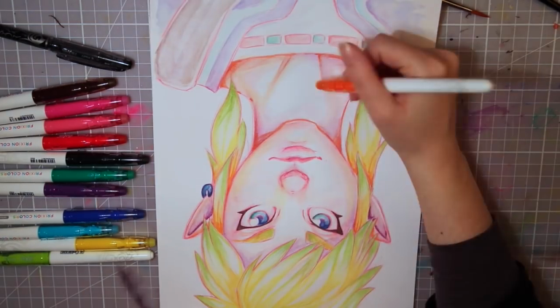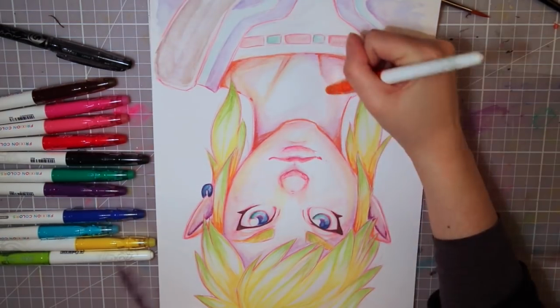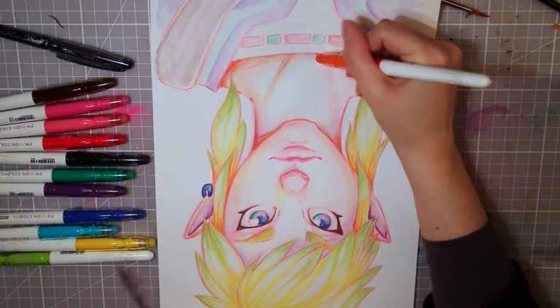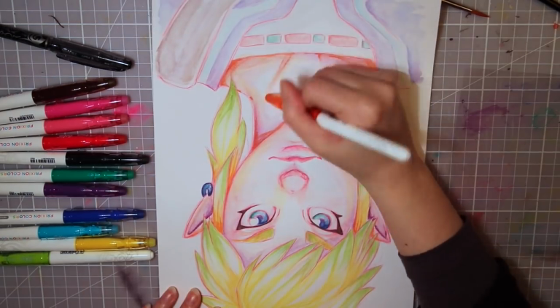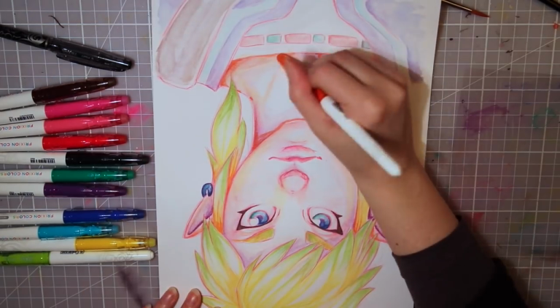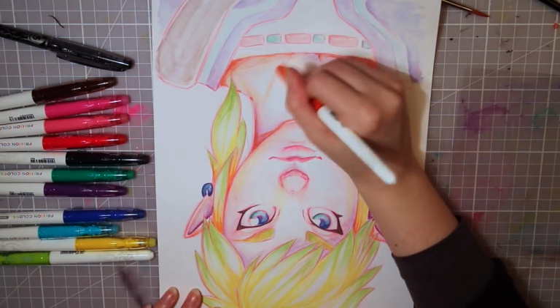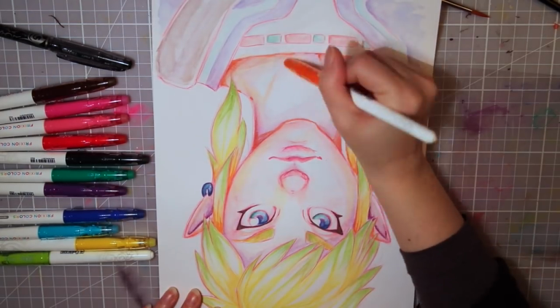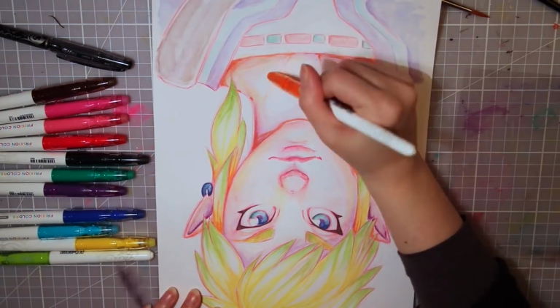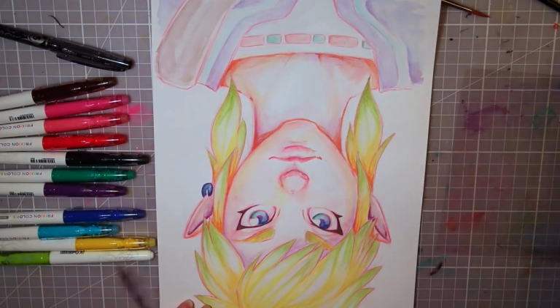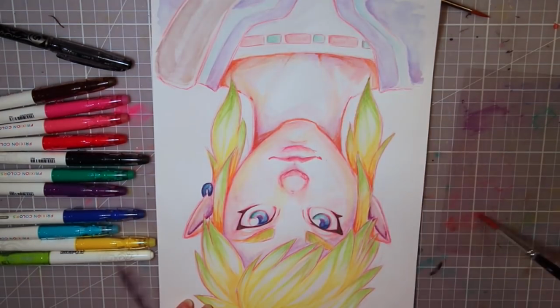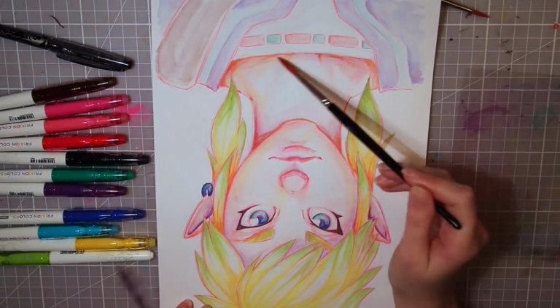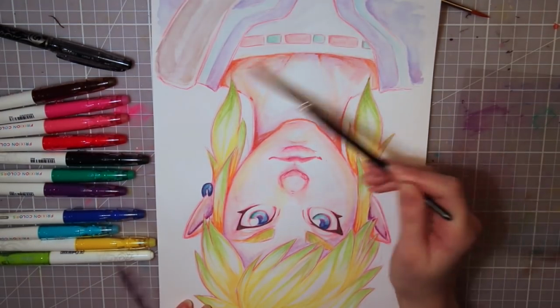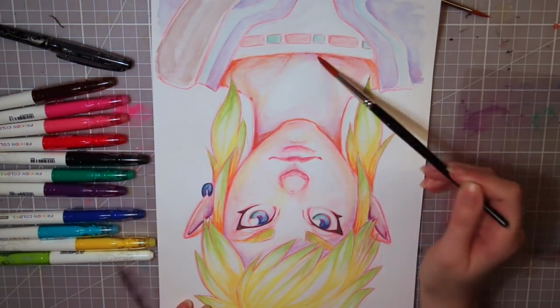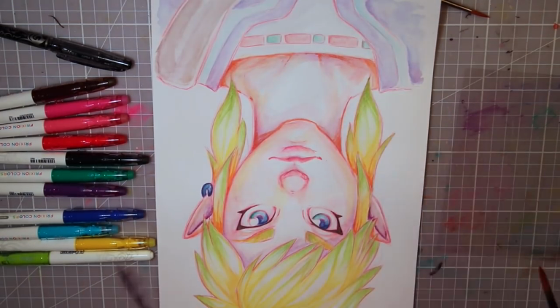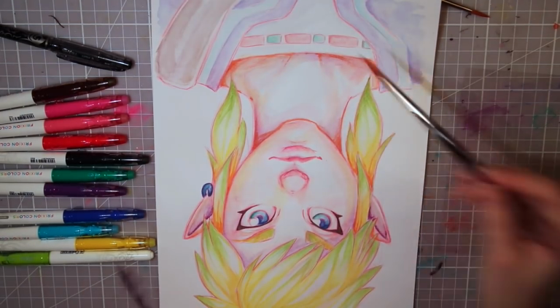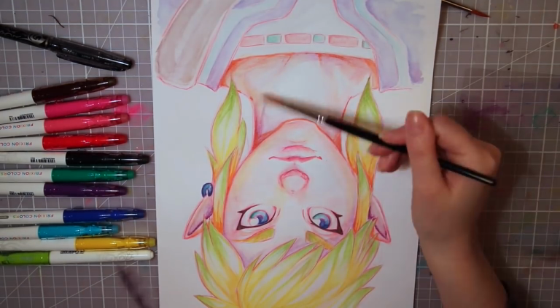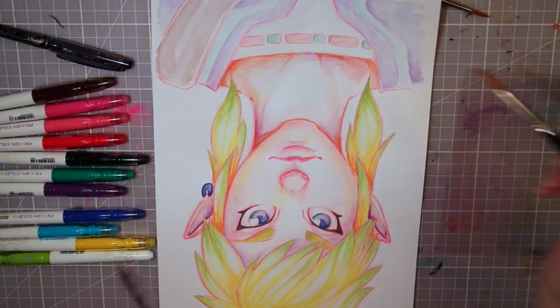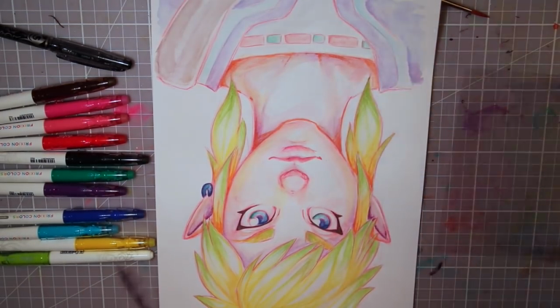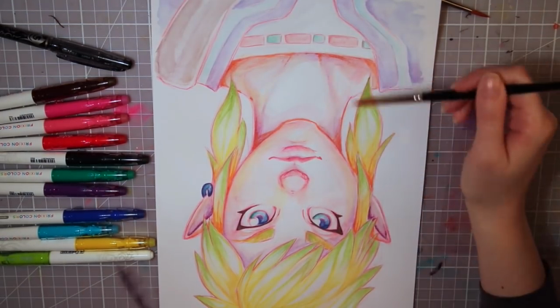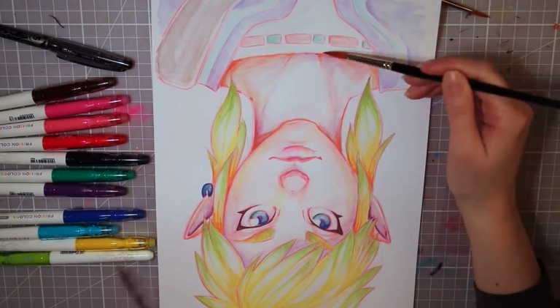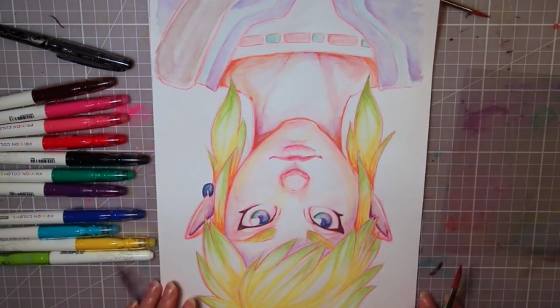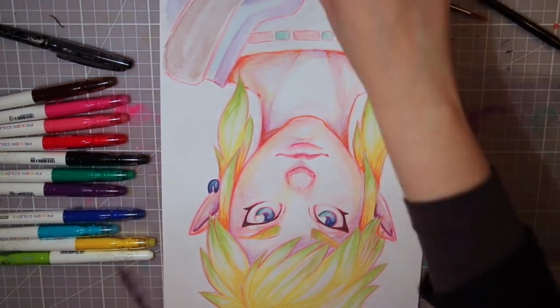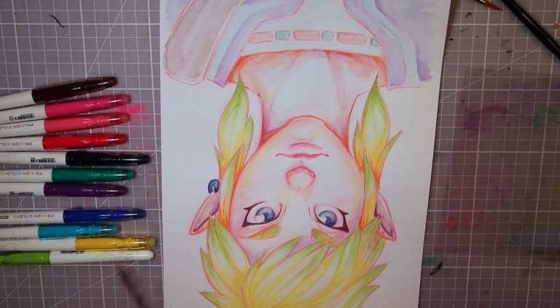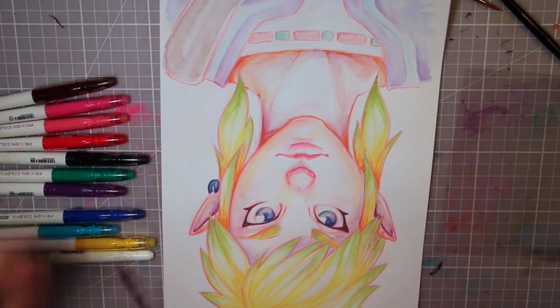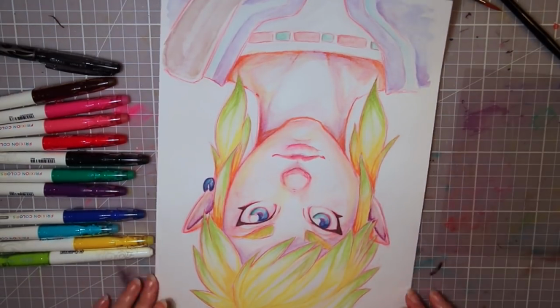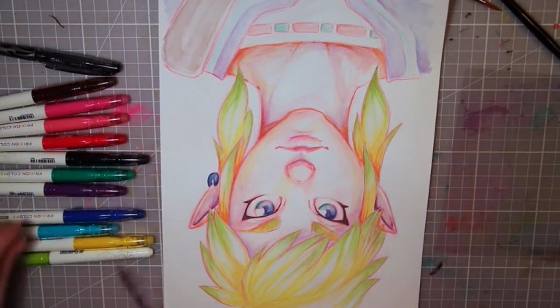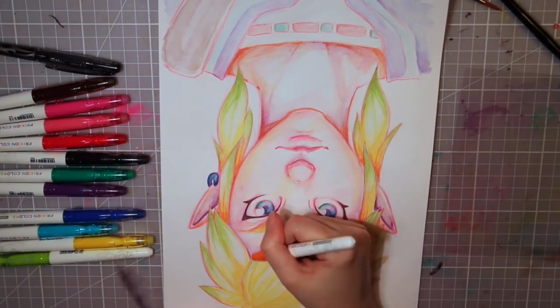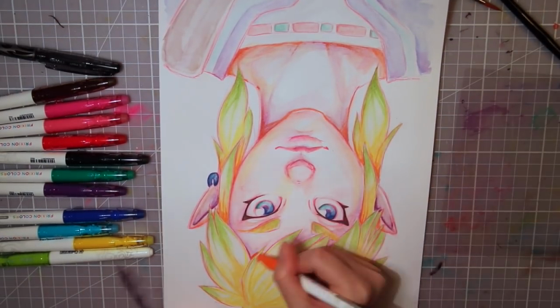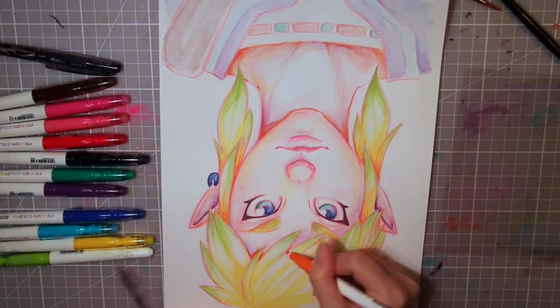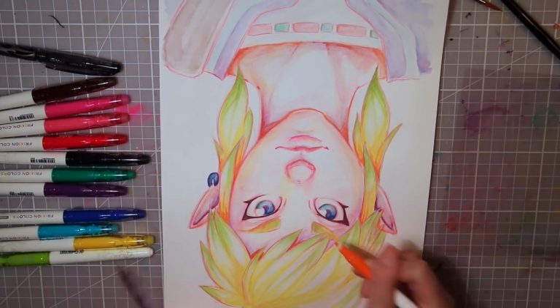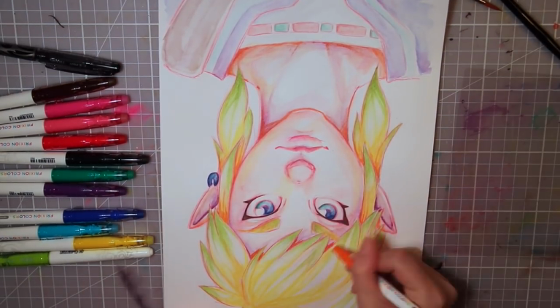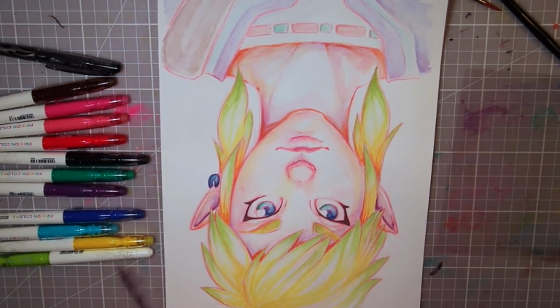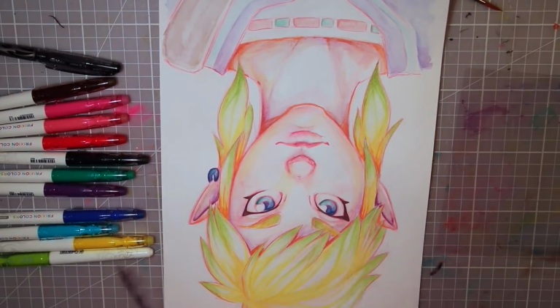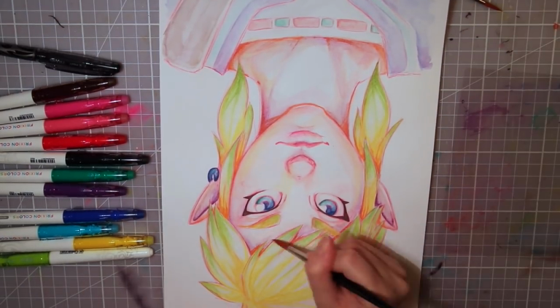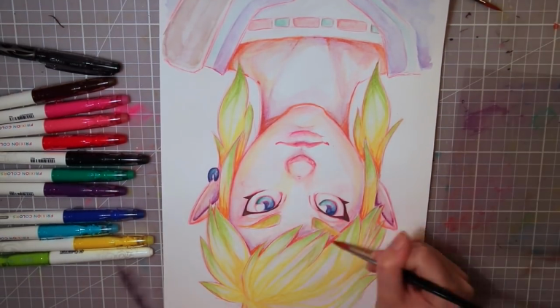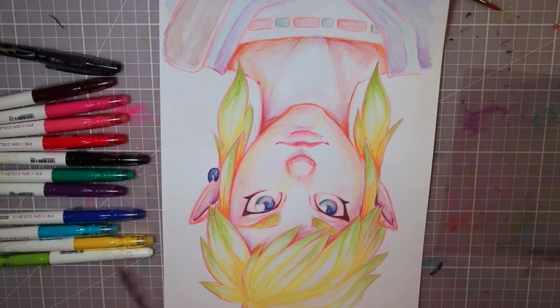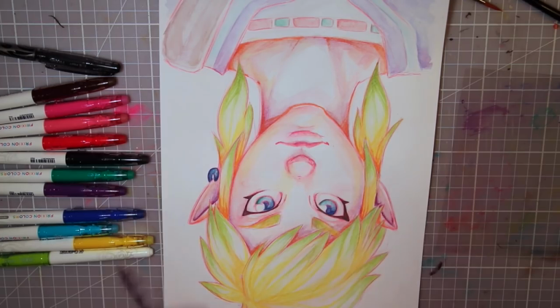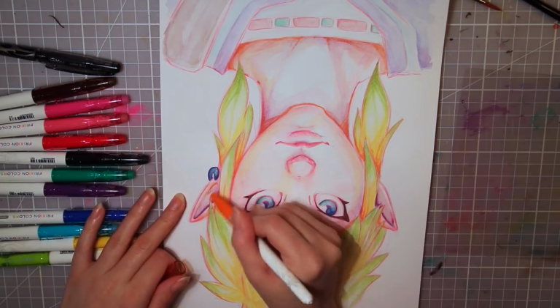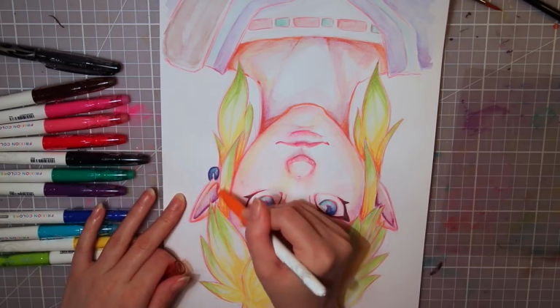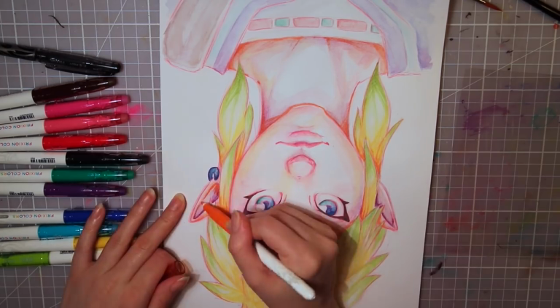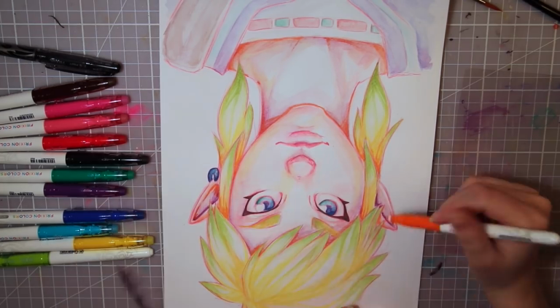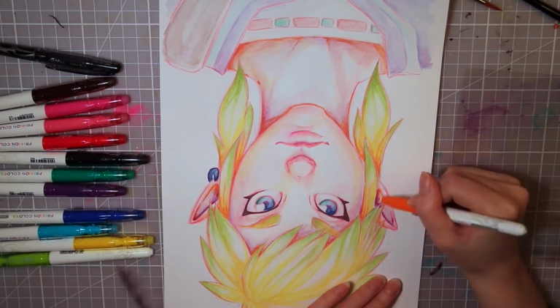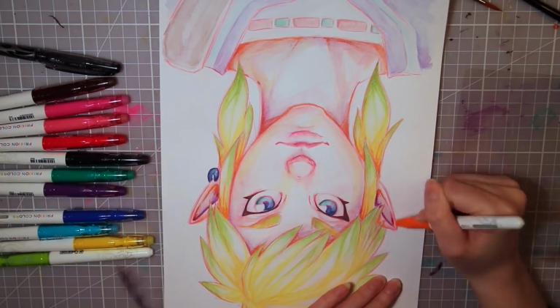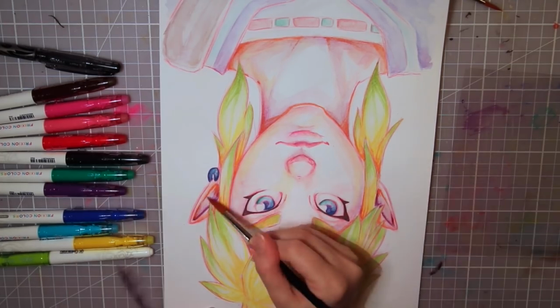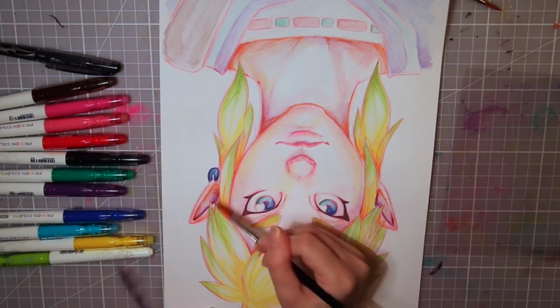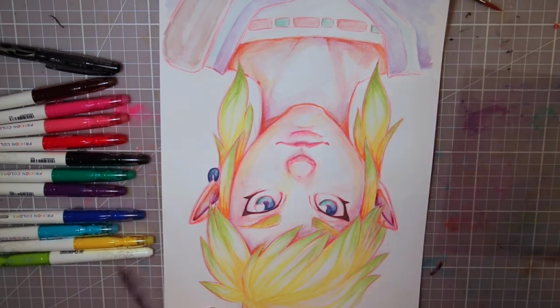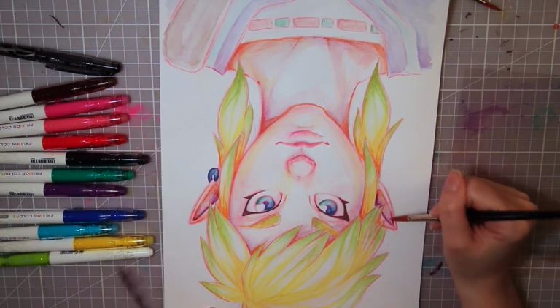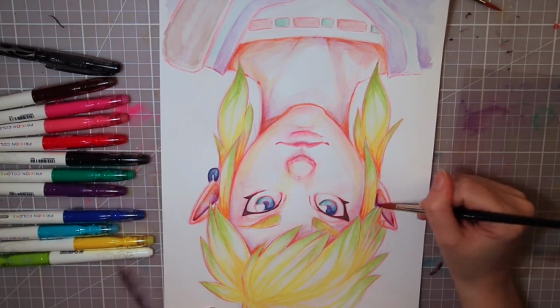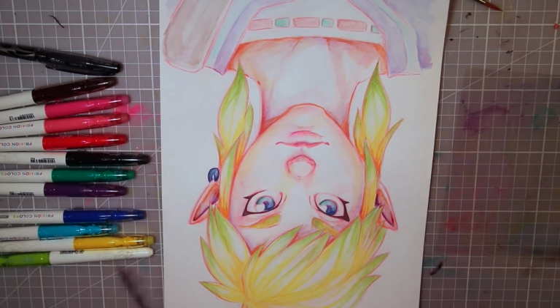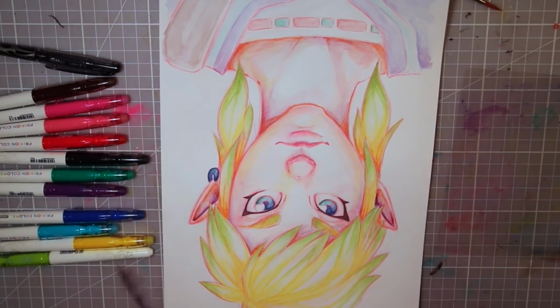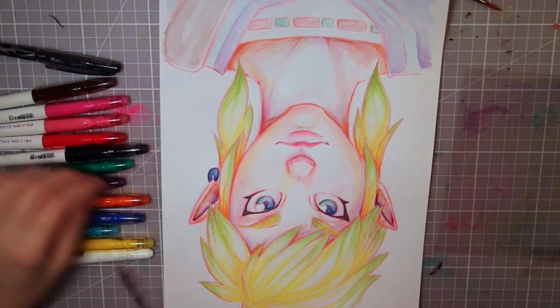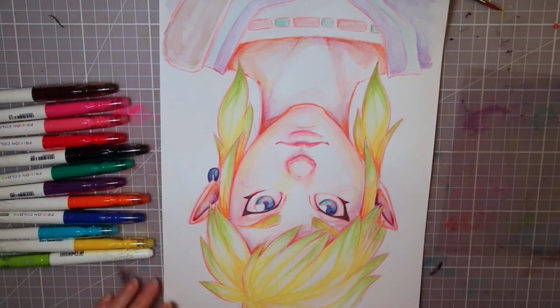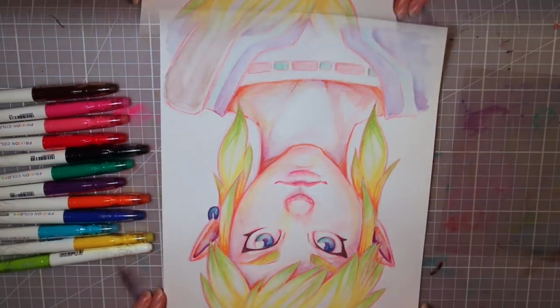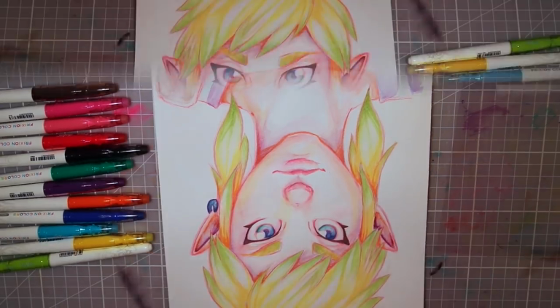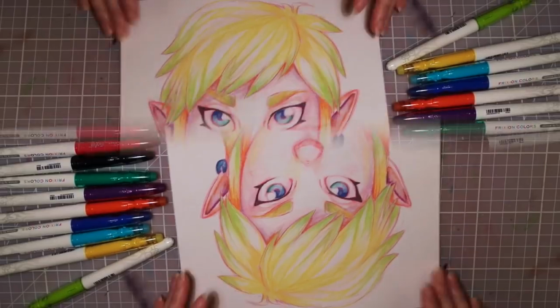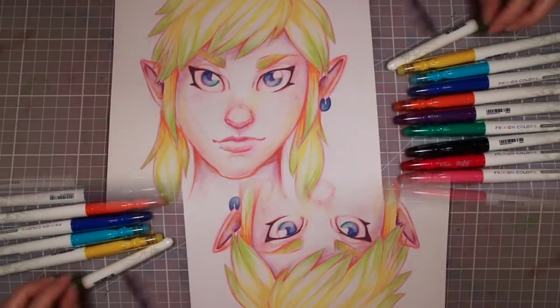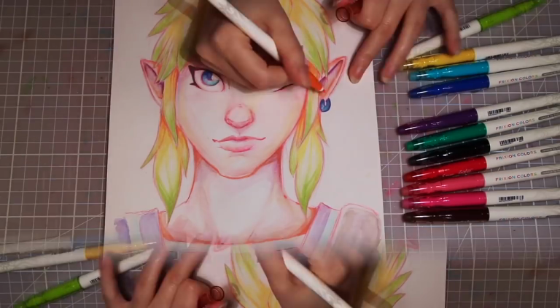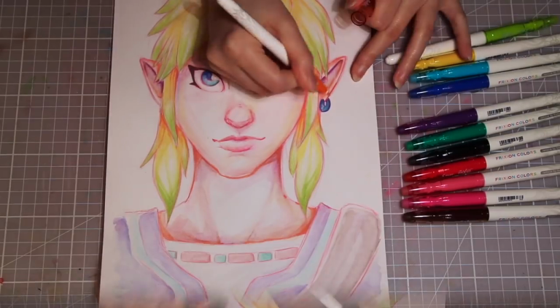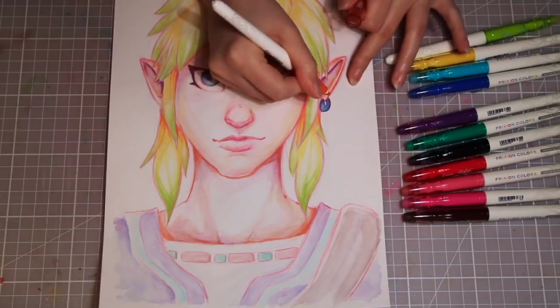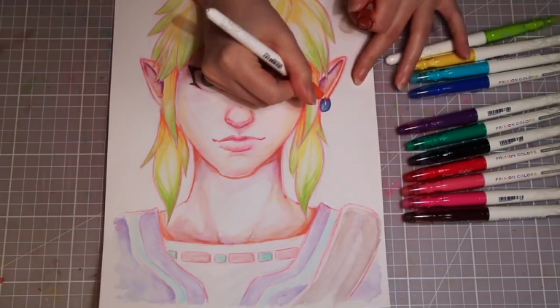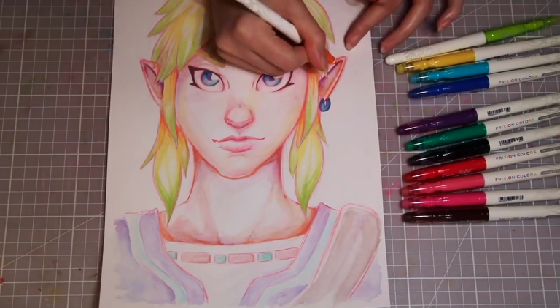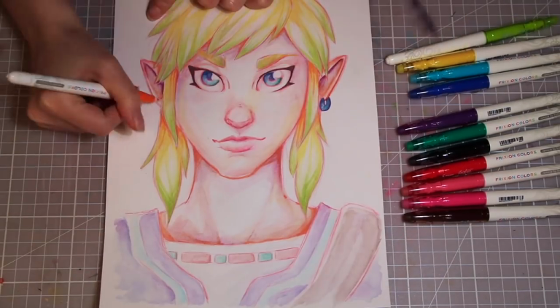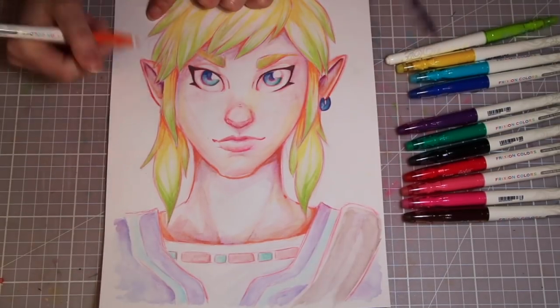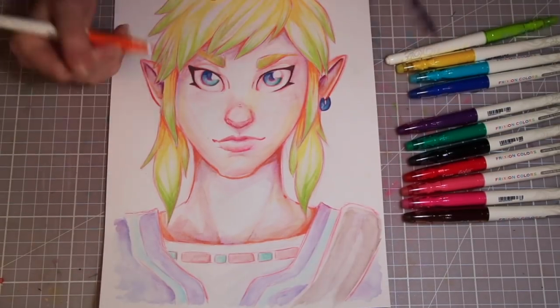And yeah, I know Link's hair isn't this yellow and green. I just wanted to make it more colorful and play around with the pens and colors.